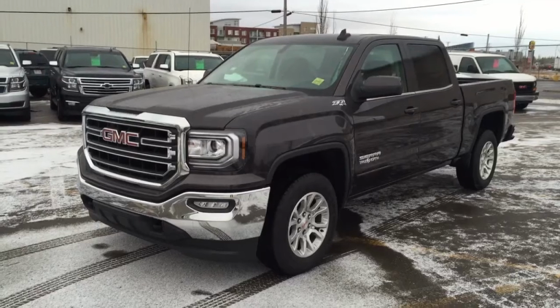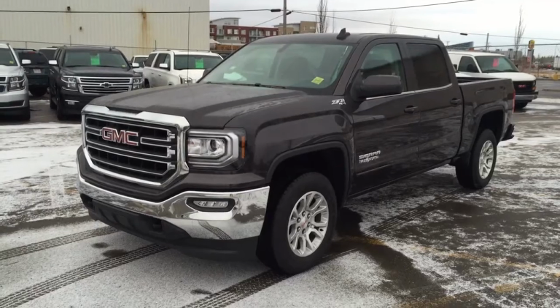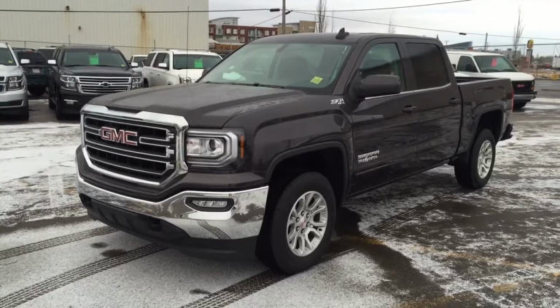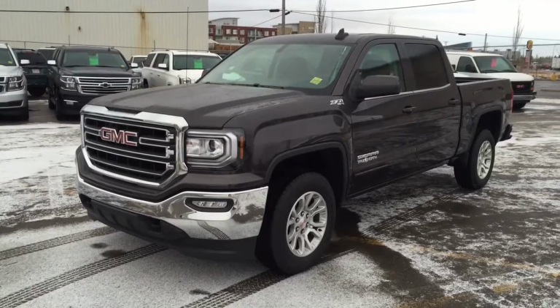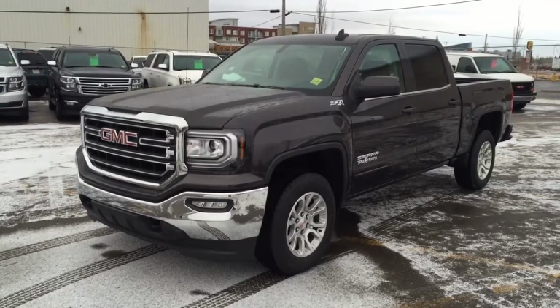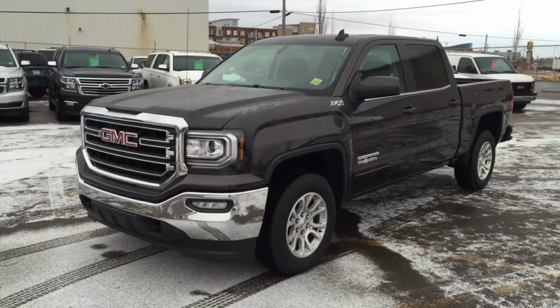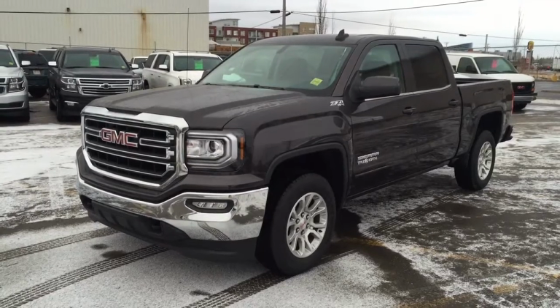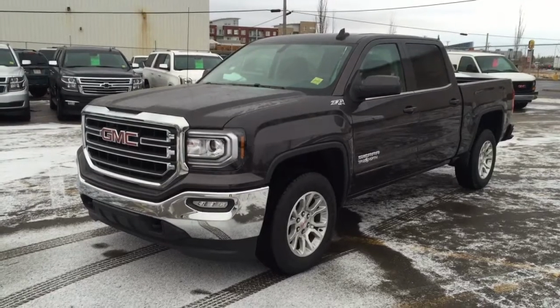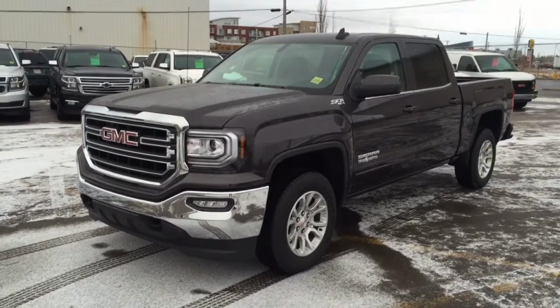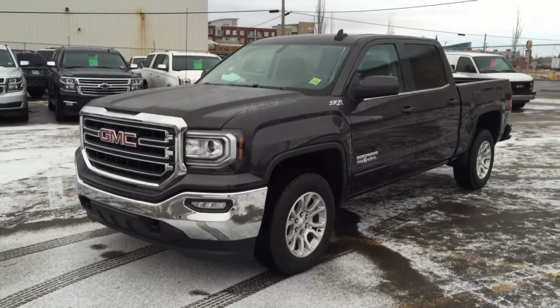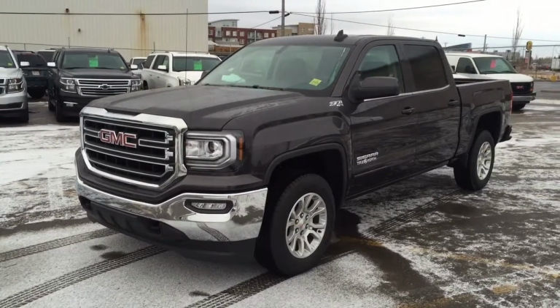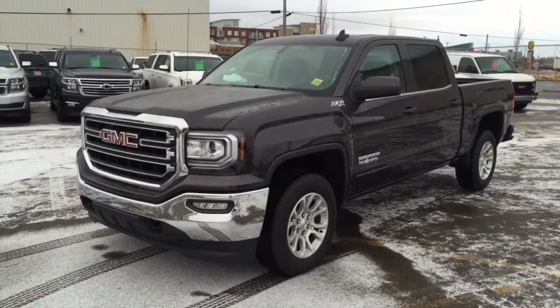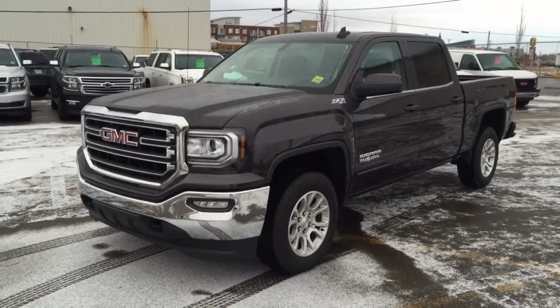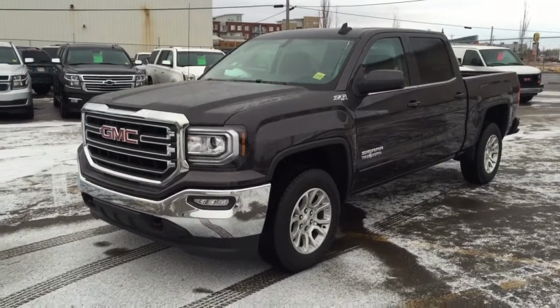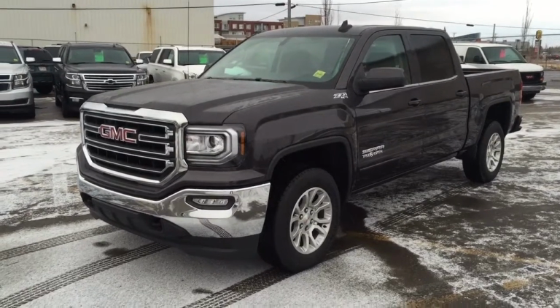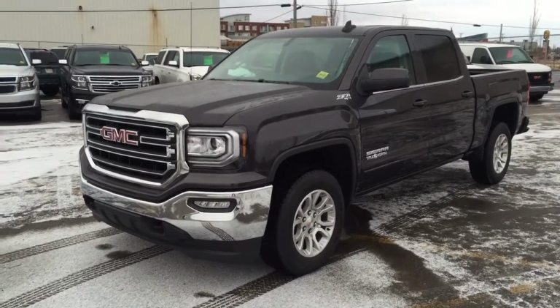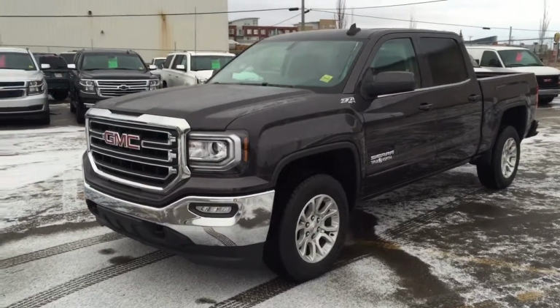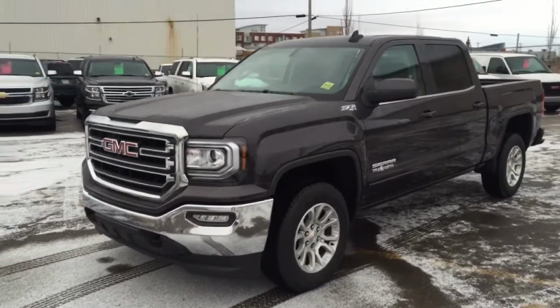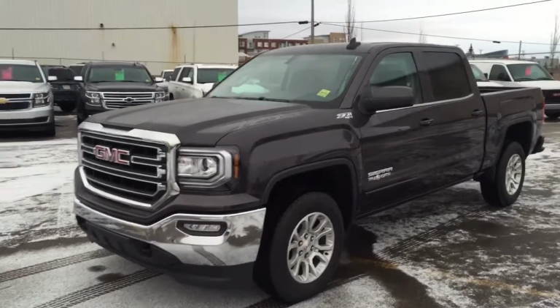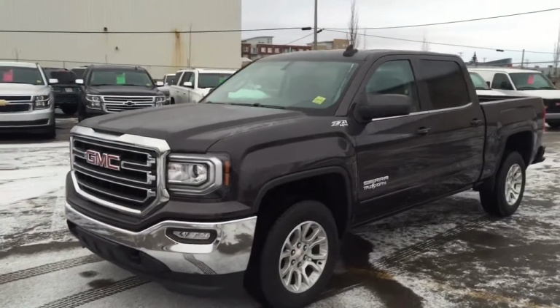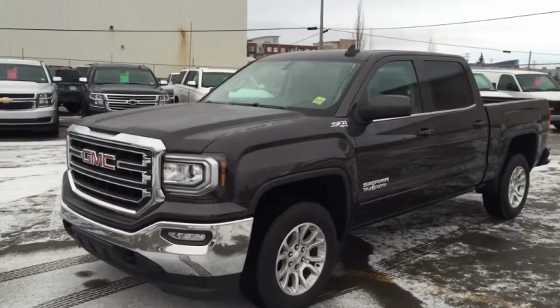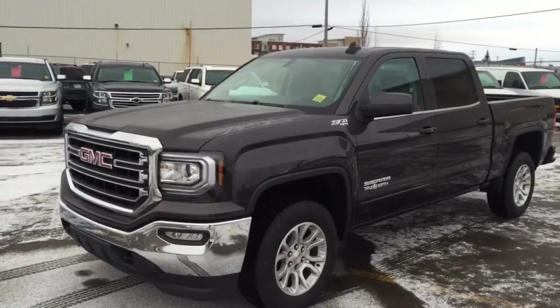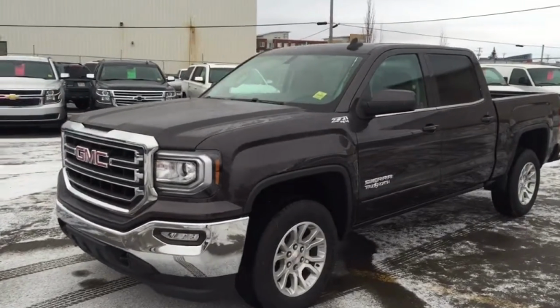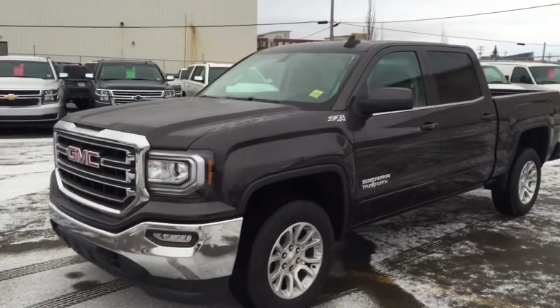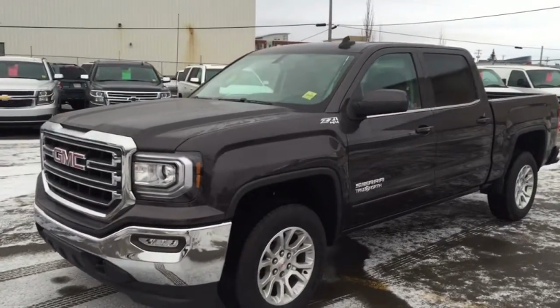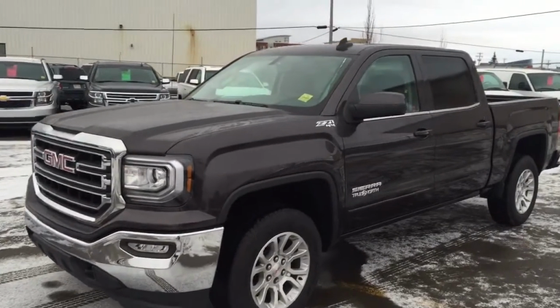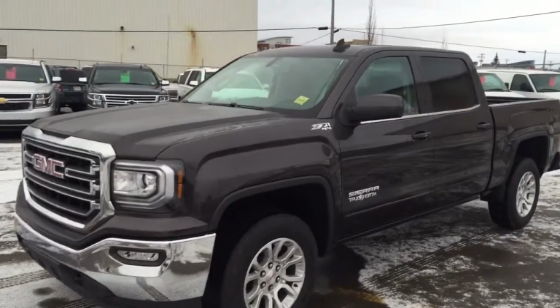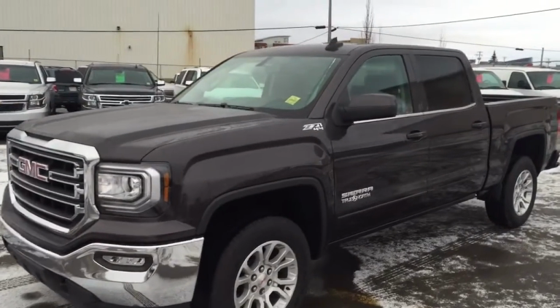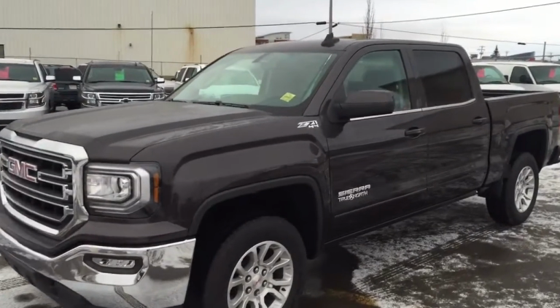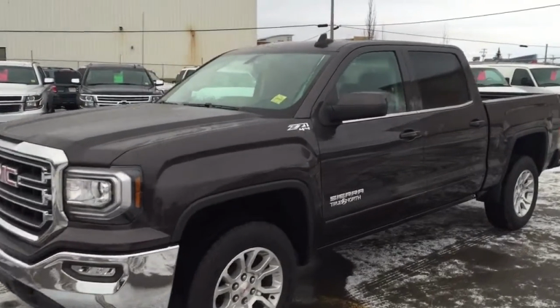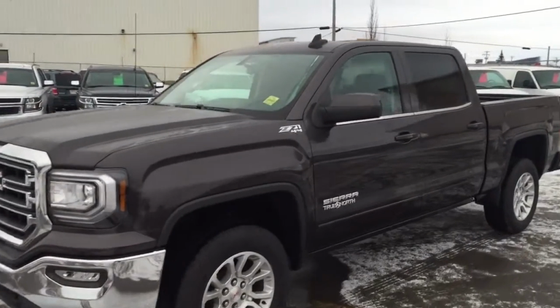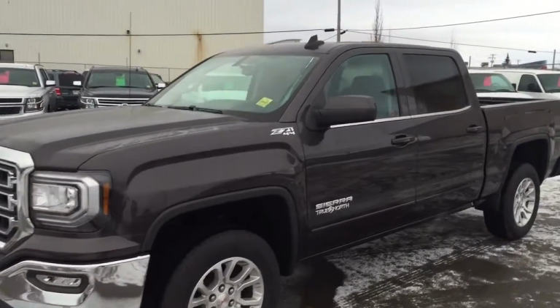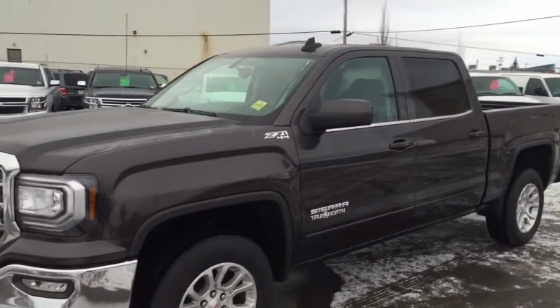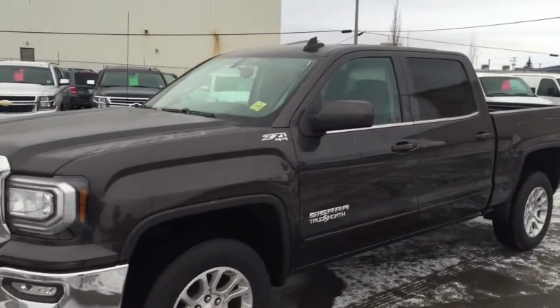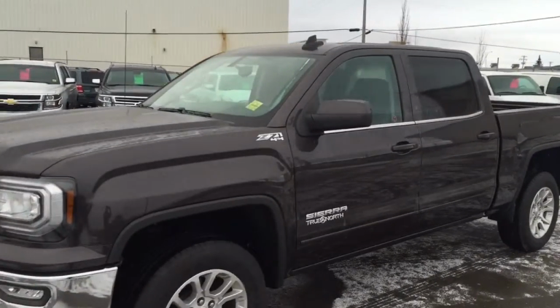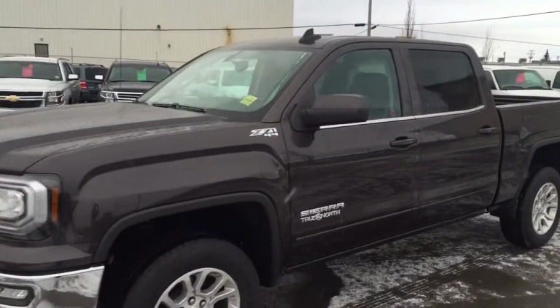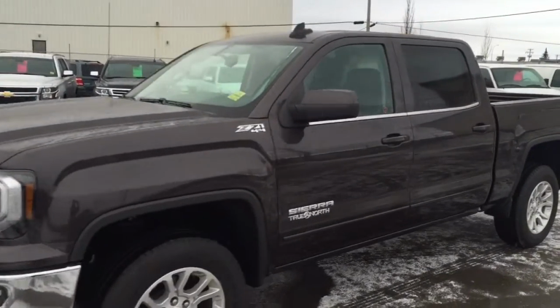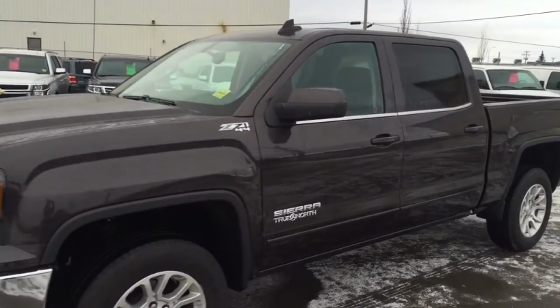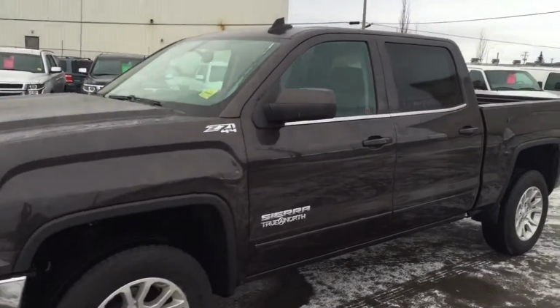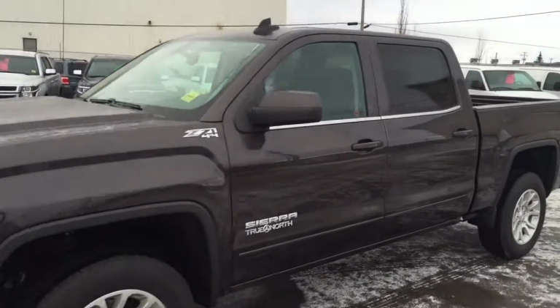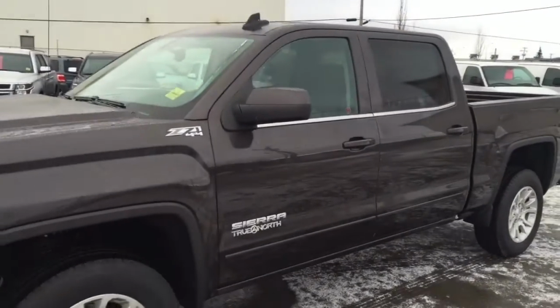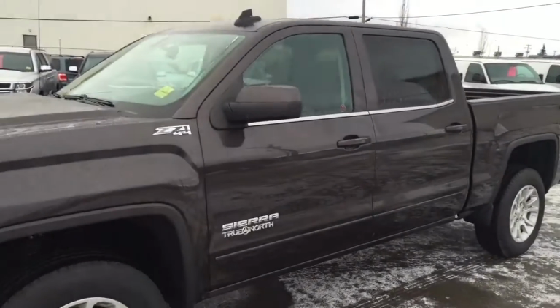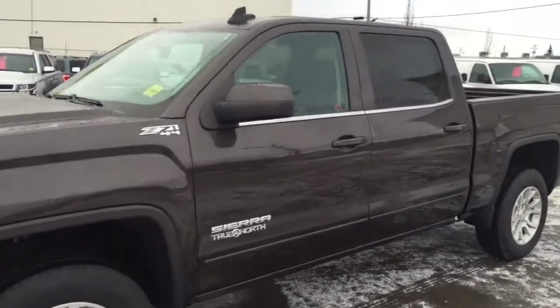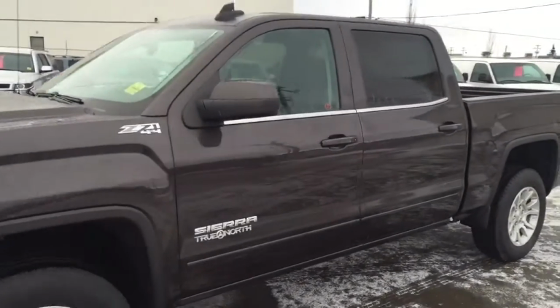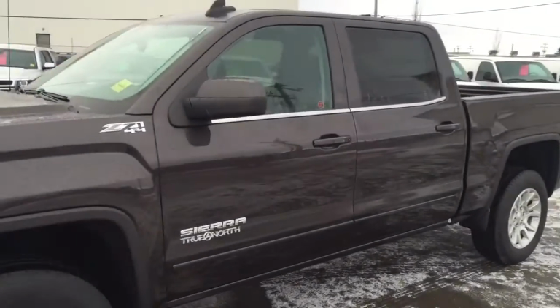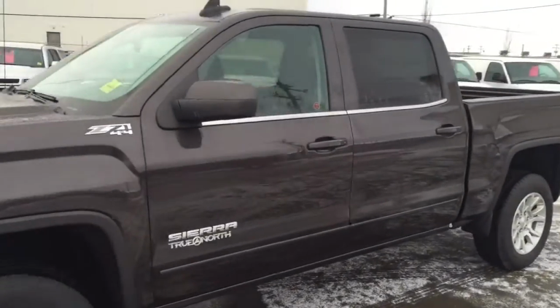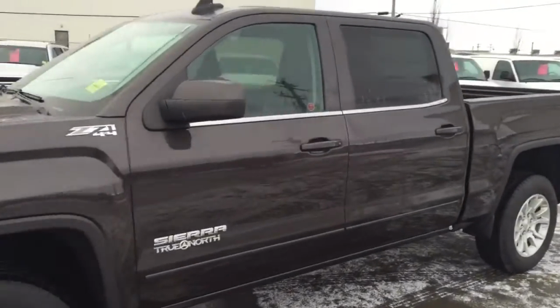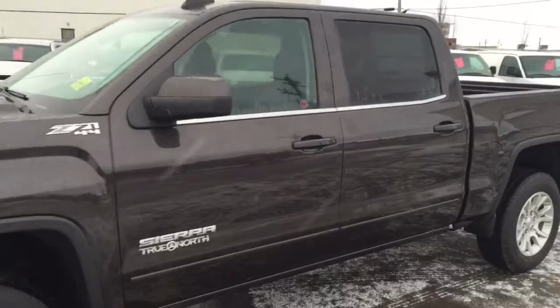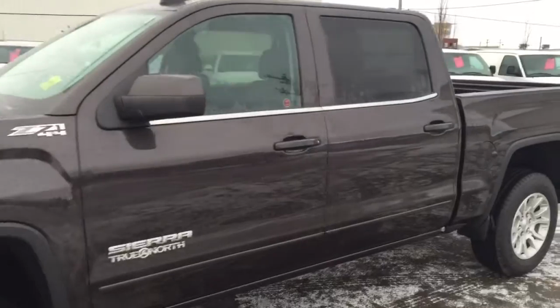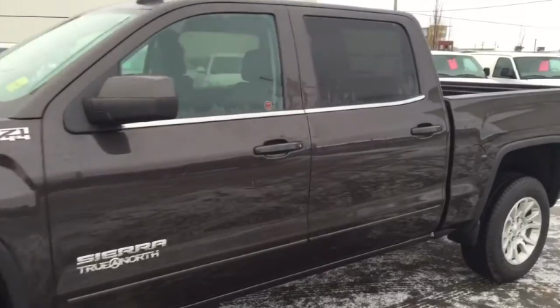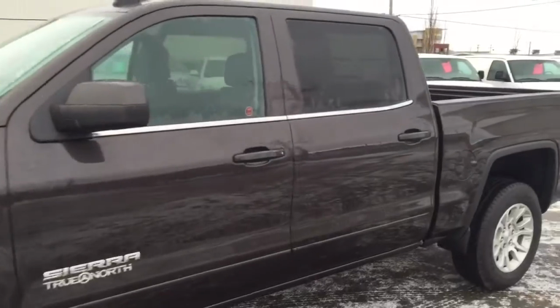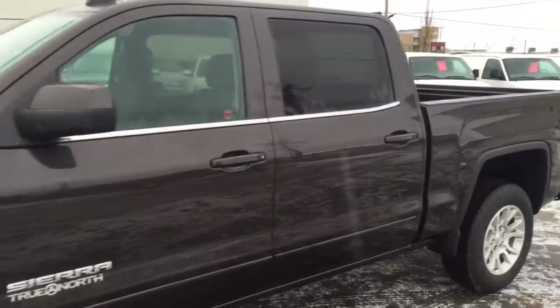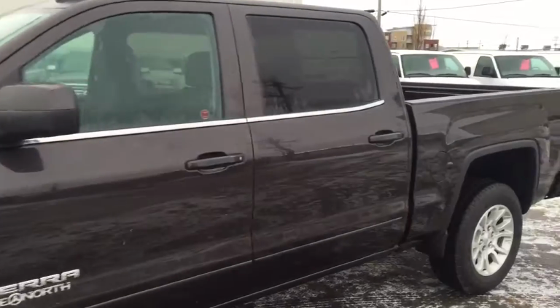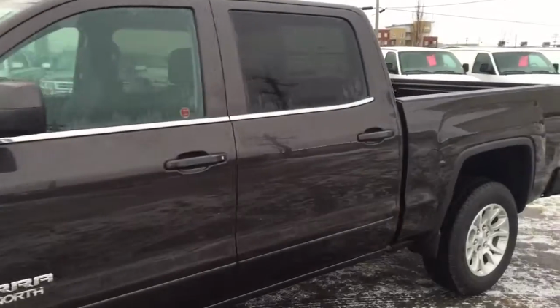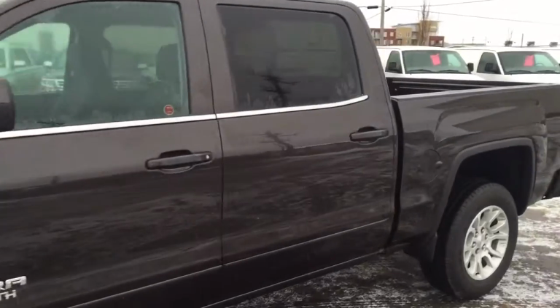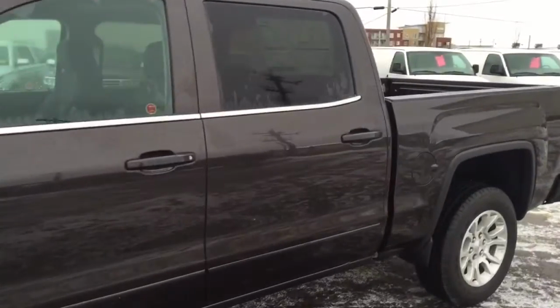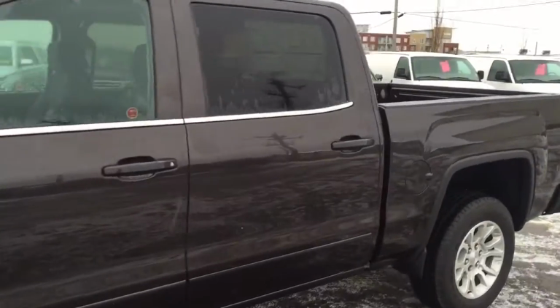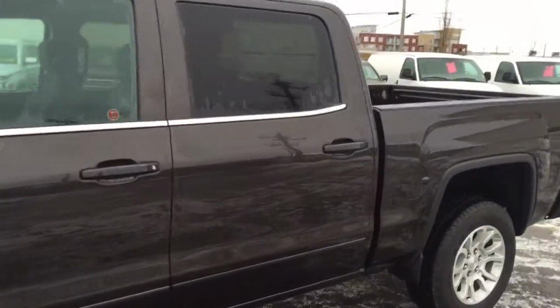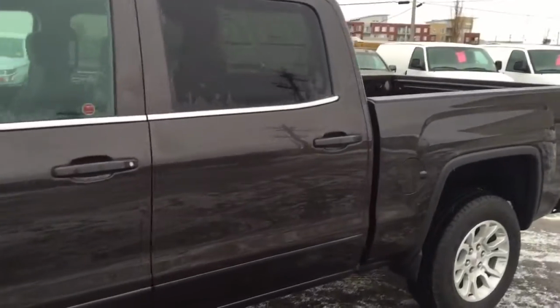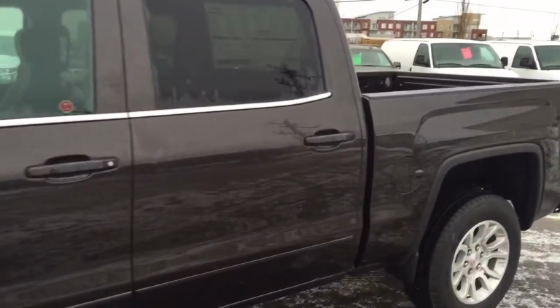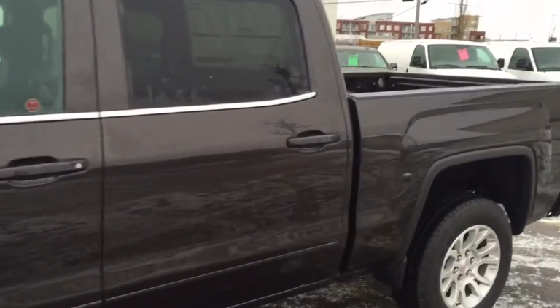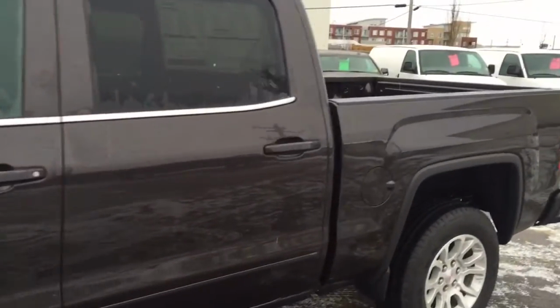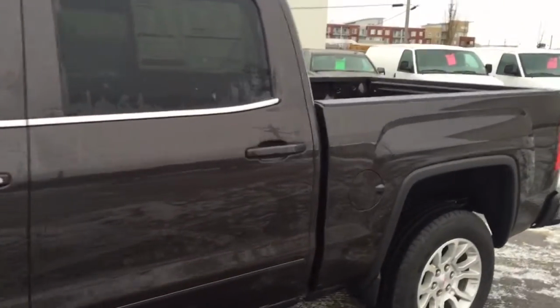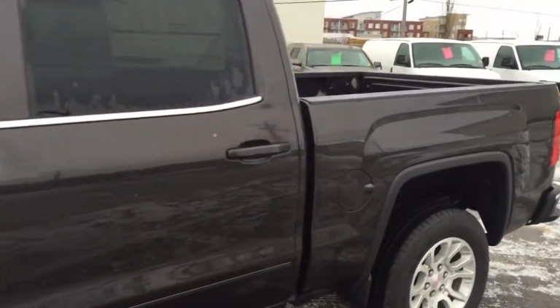Welcome to Davis Chevrolet. This is an all new 2016 GMC Sierra in the colour Iridium.